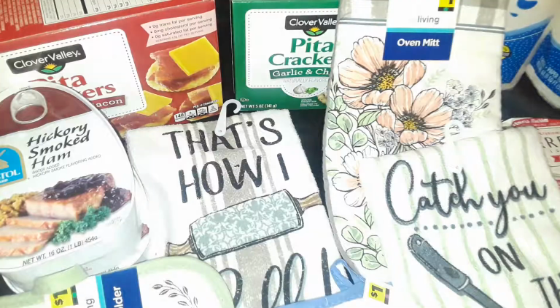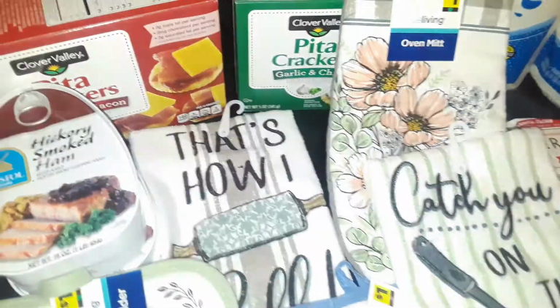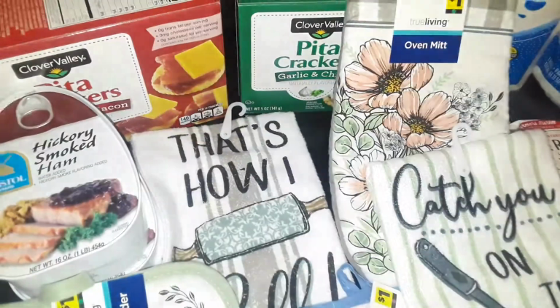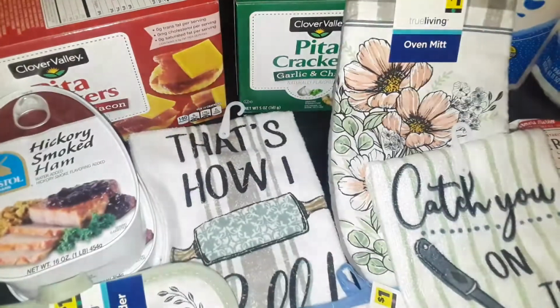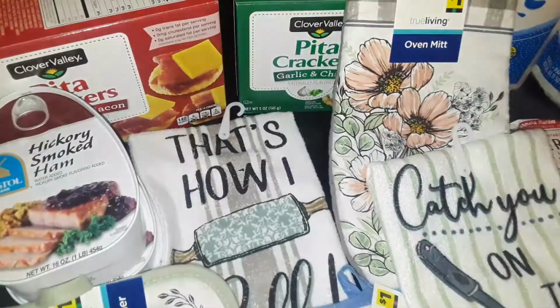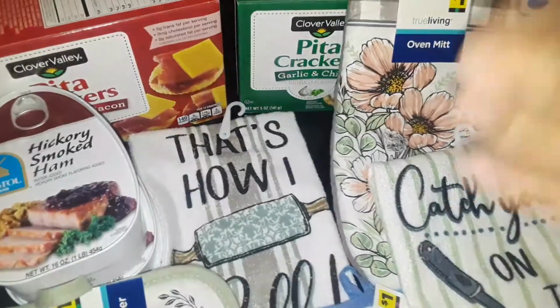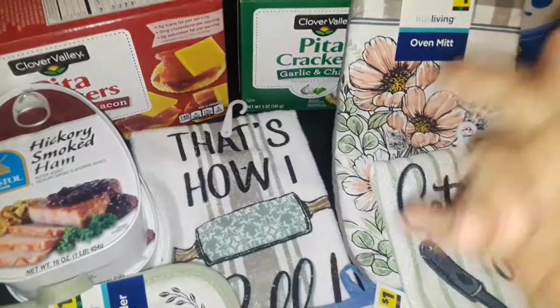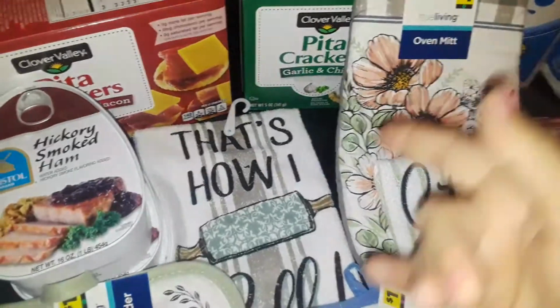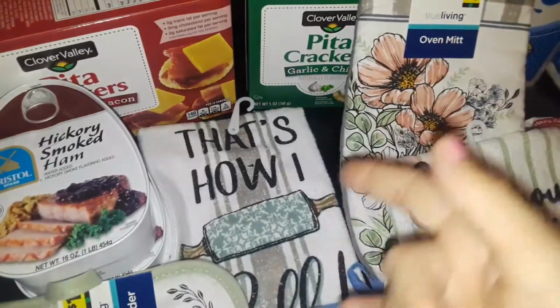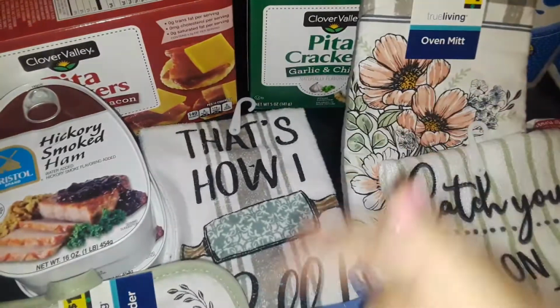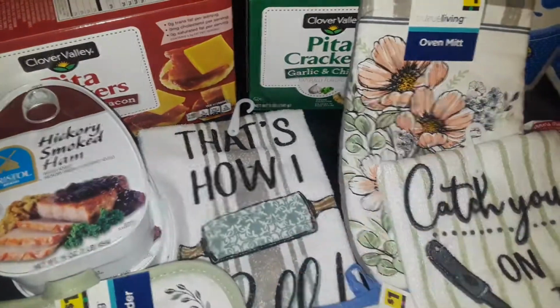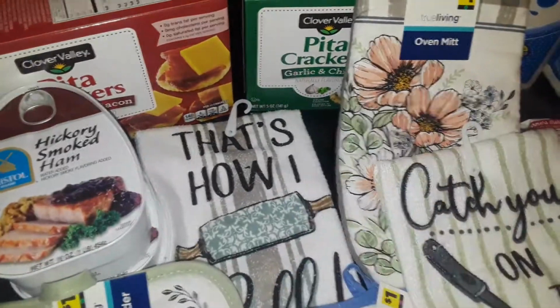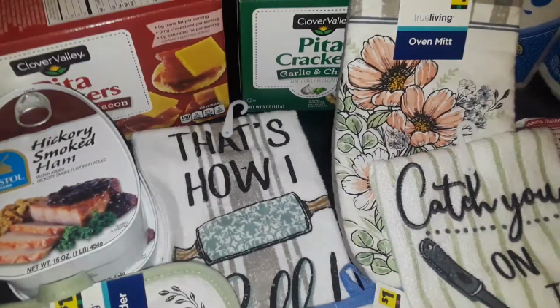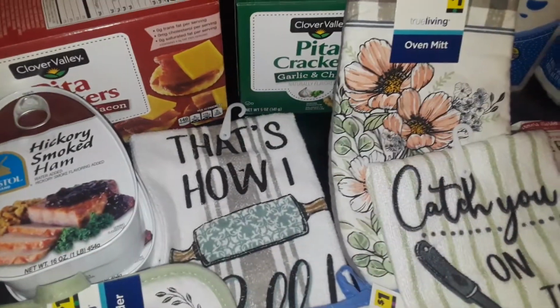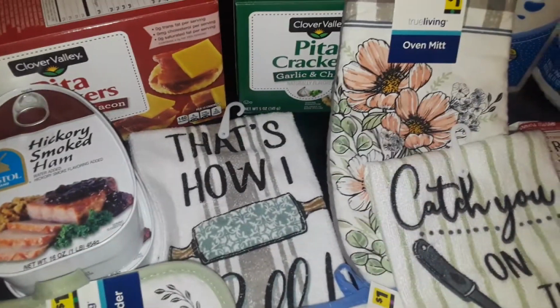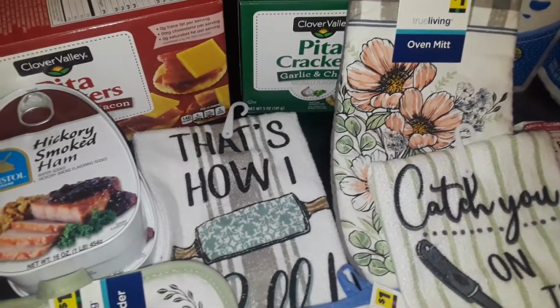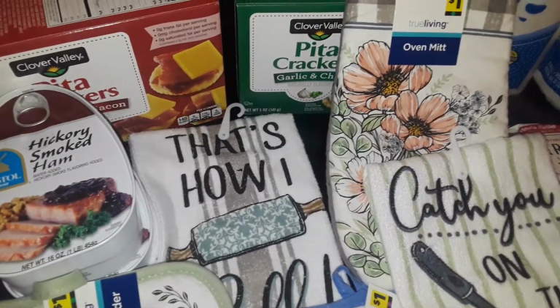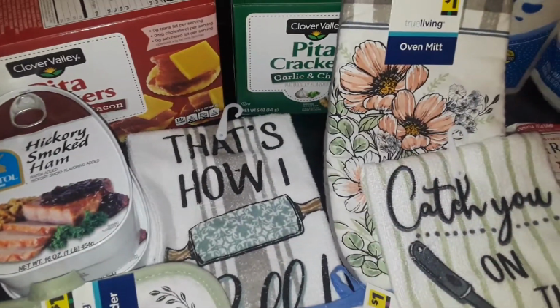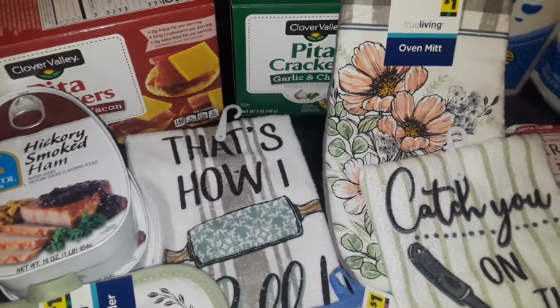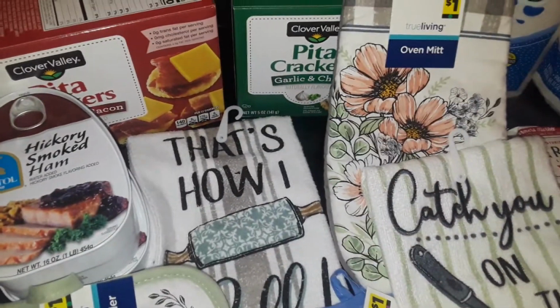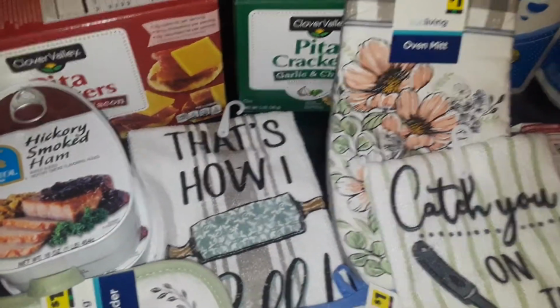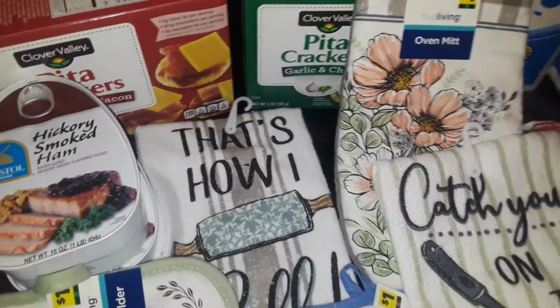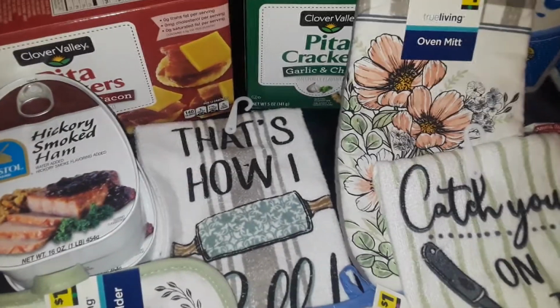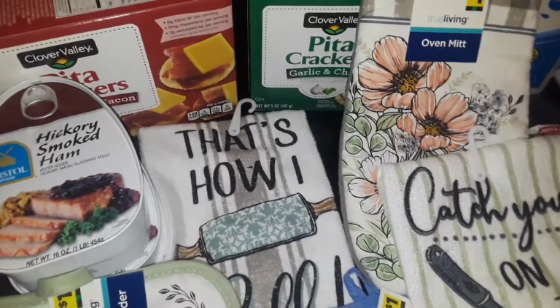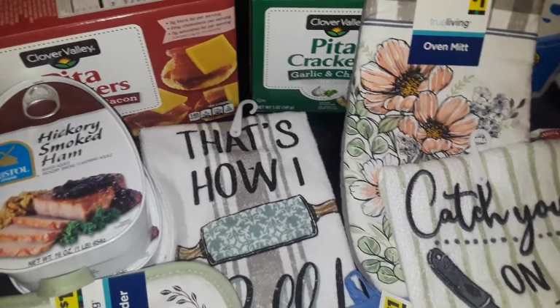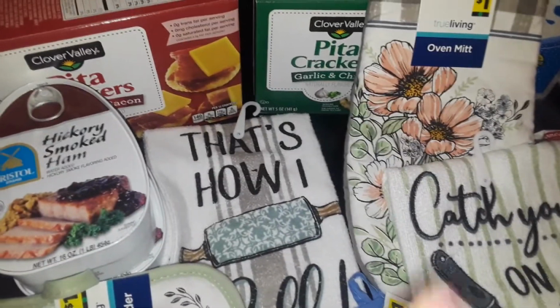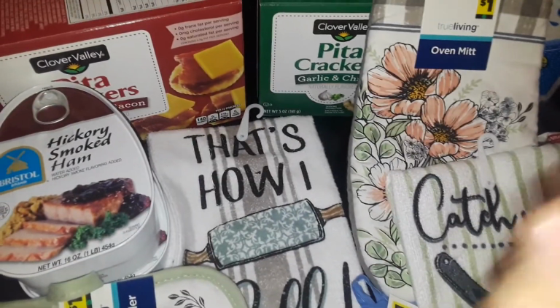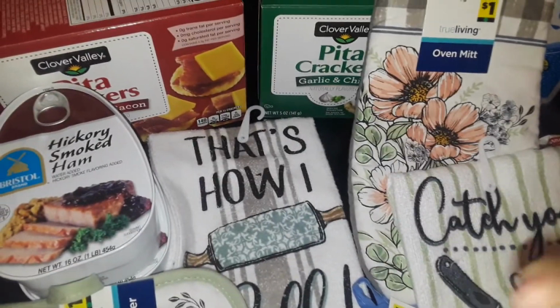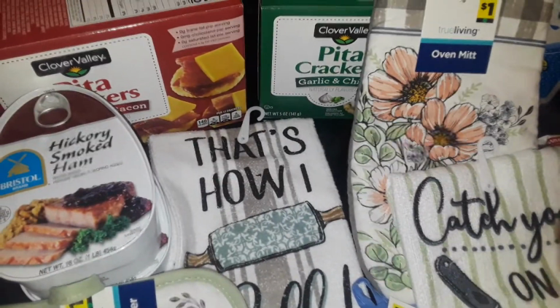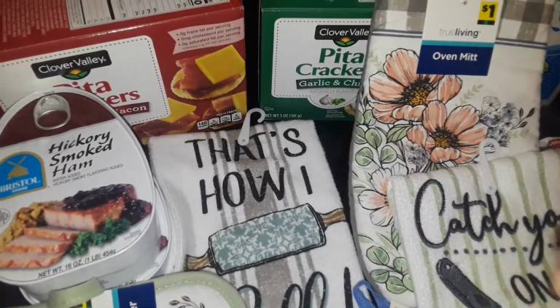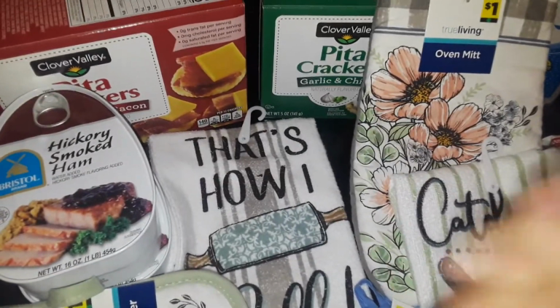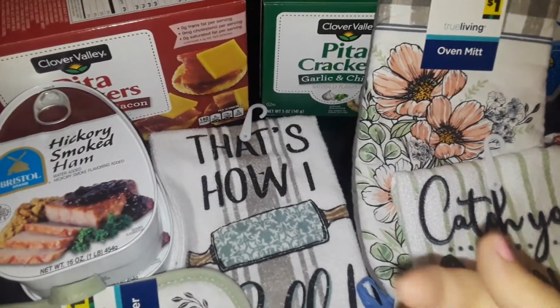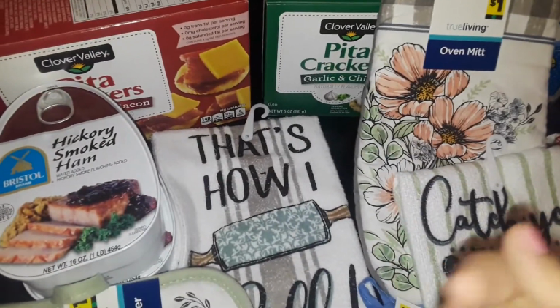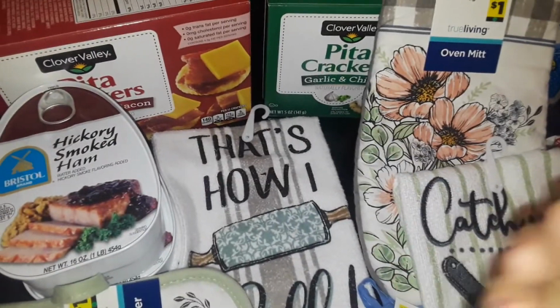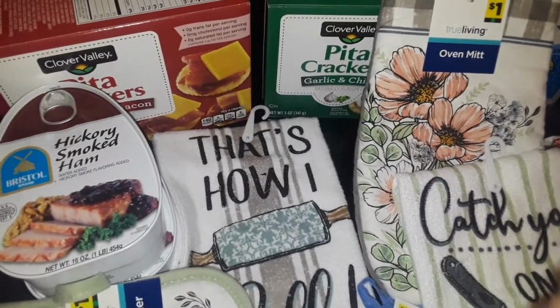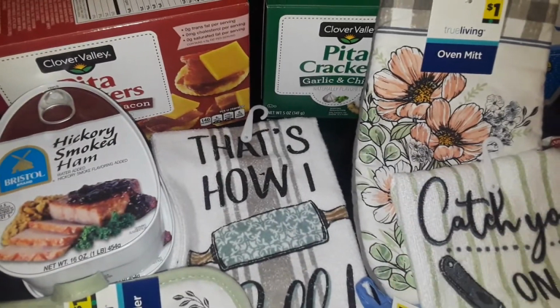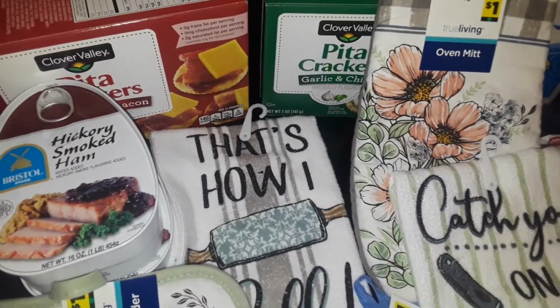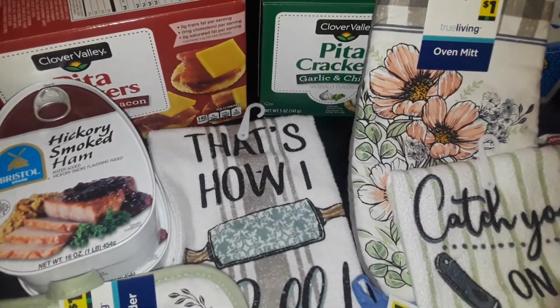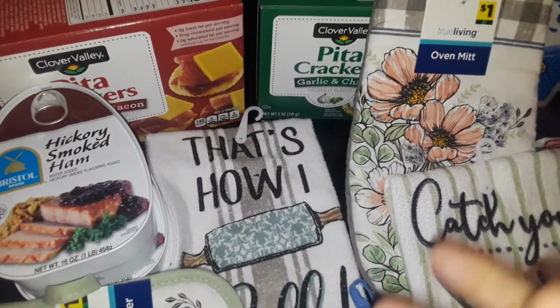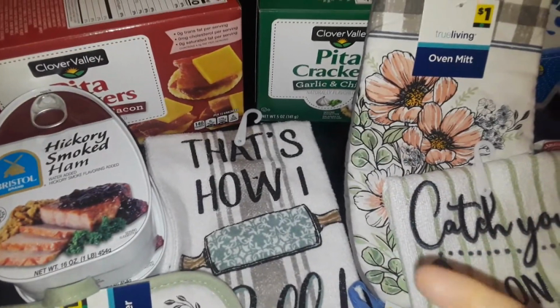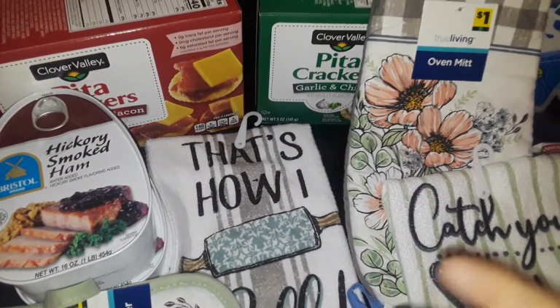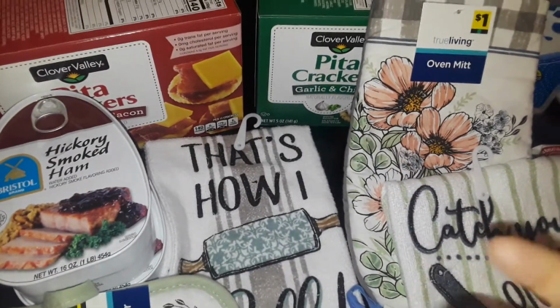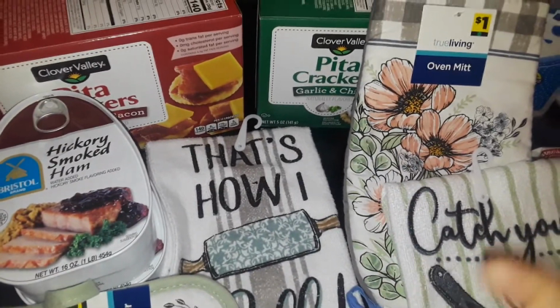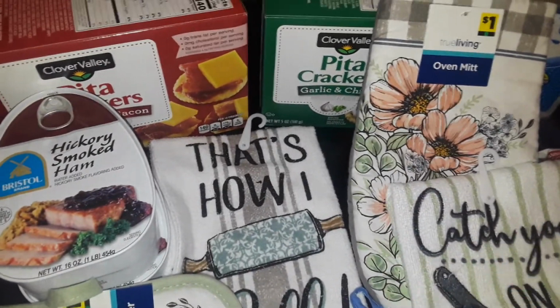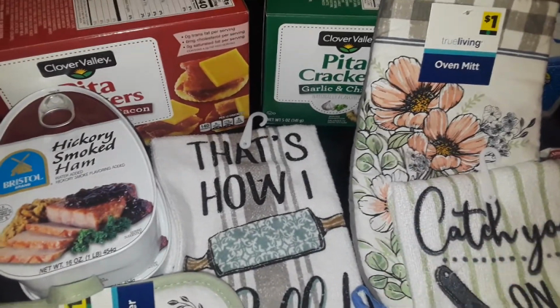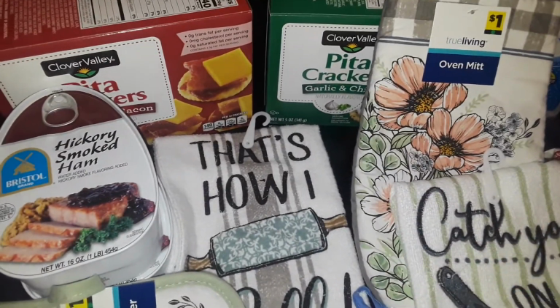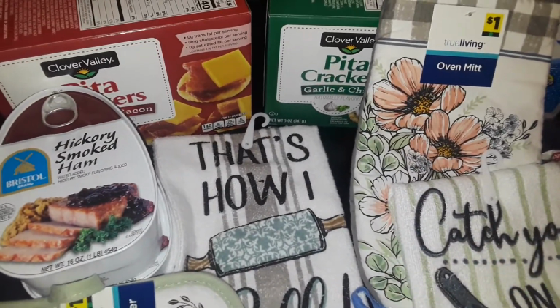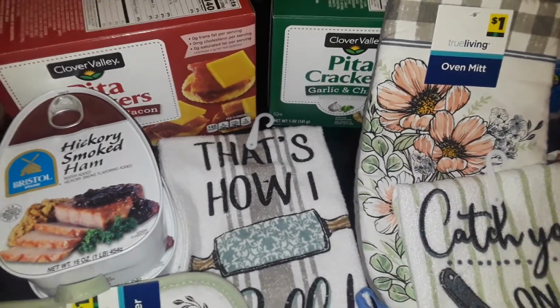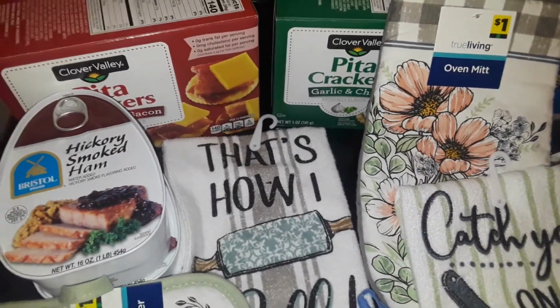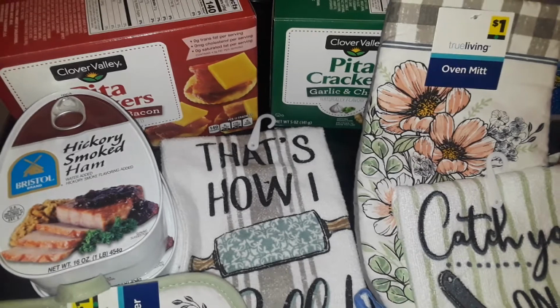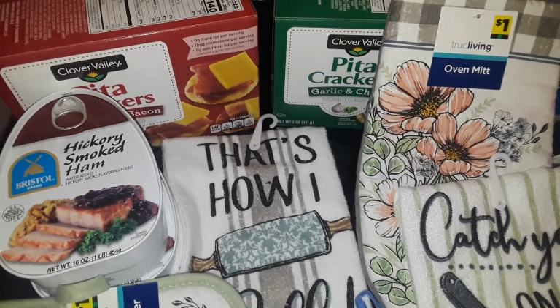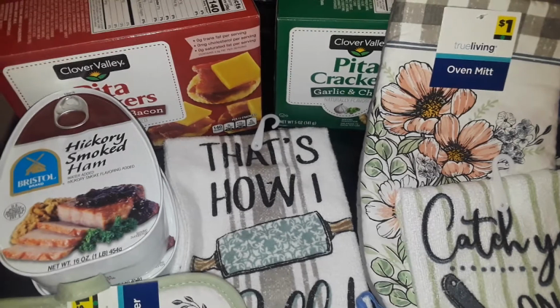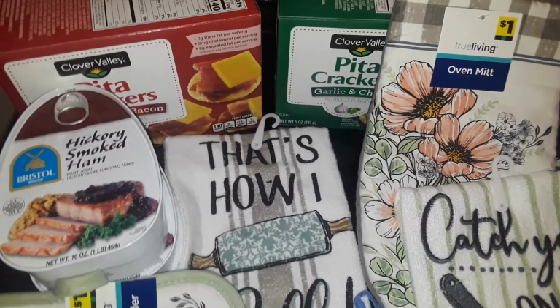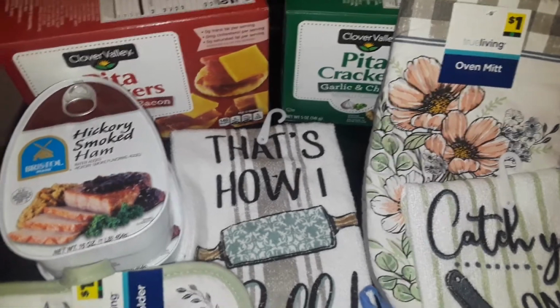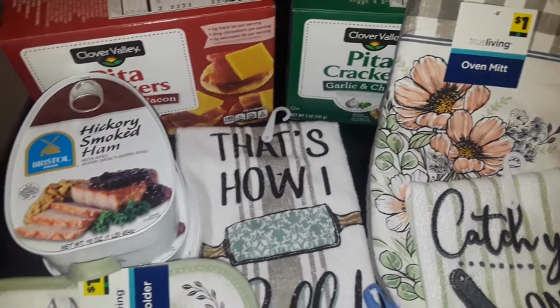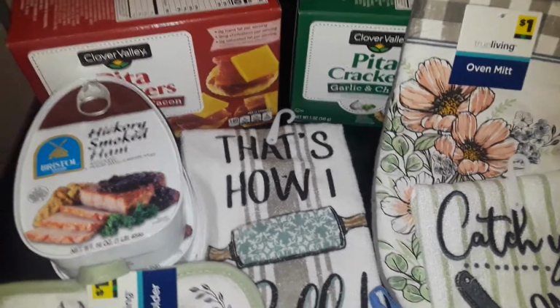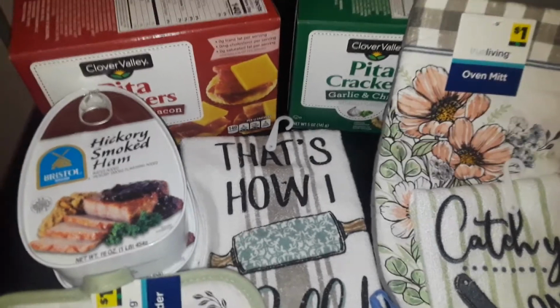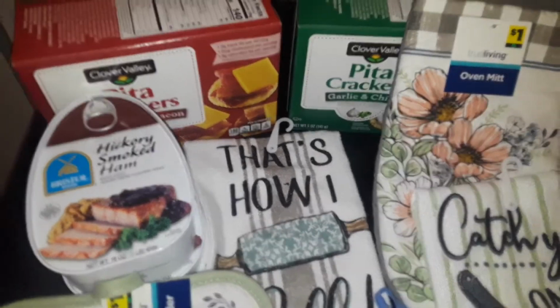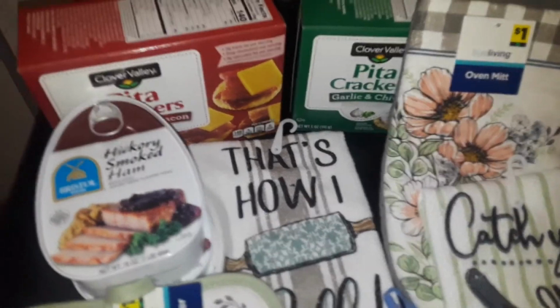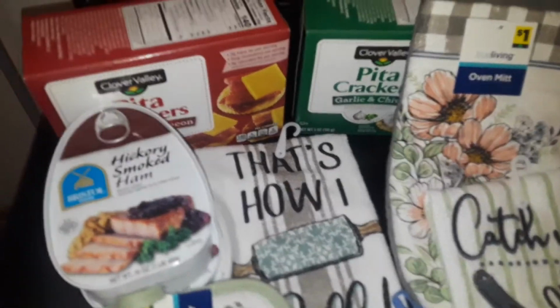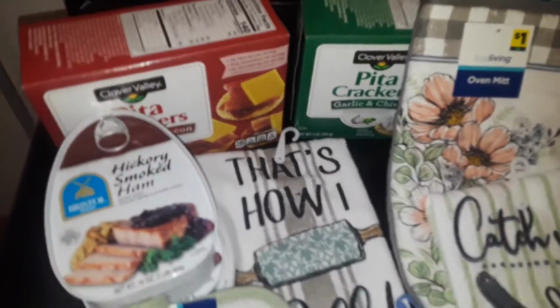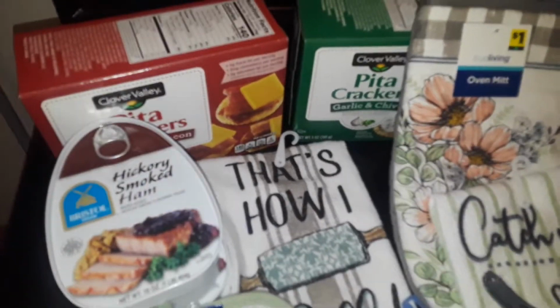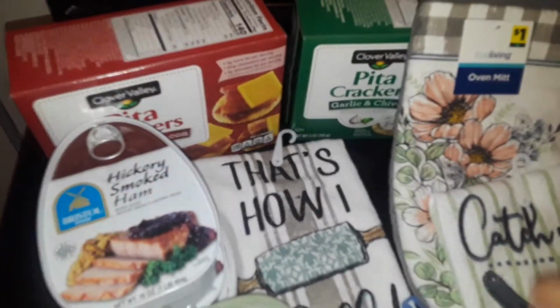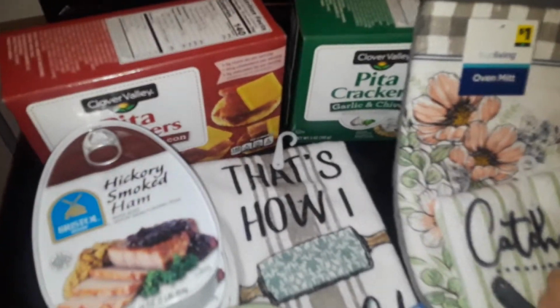Hey guys, welcome to my channel. This is going to be a Dollar General haul, so let's get started.